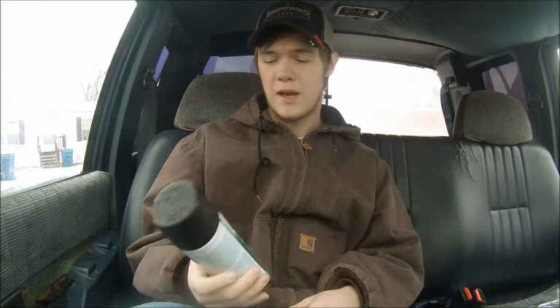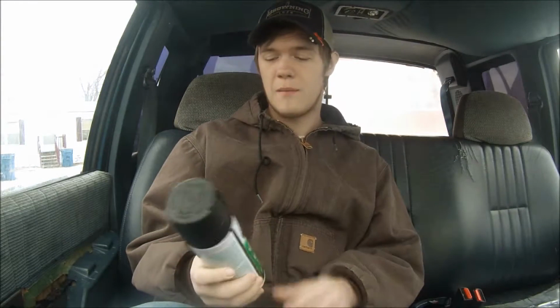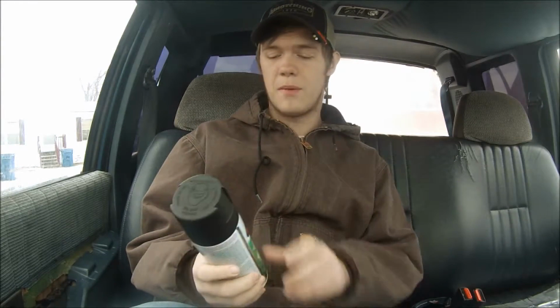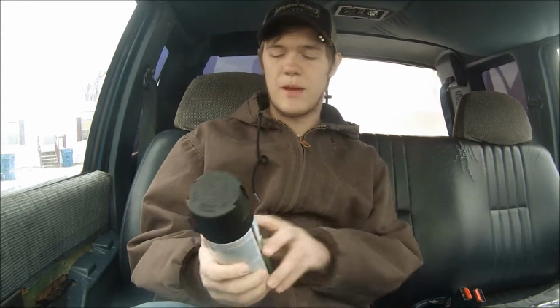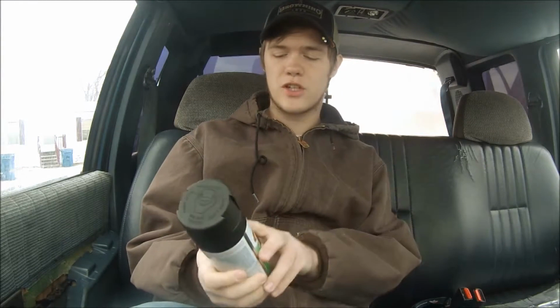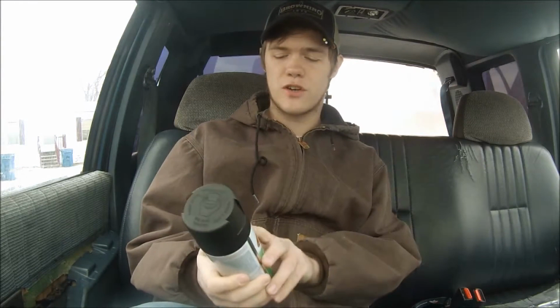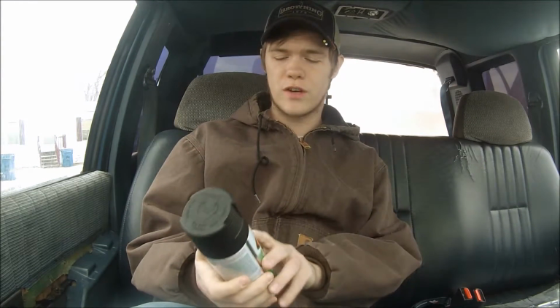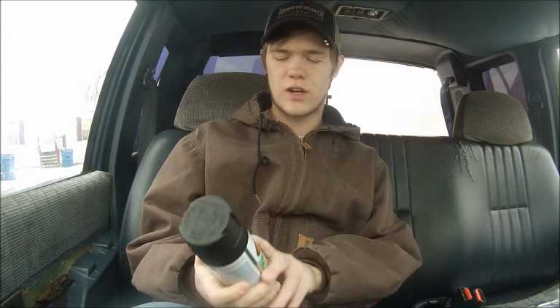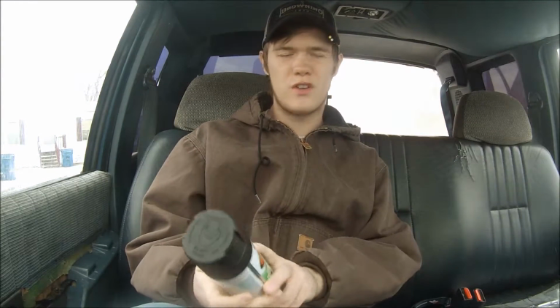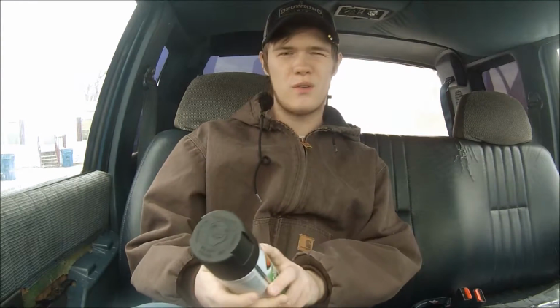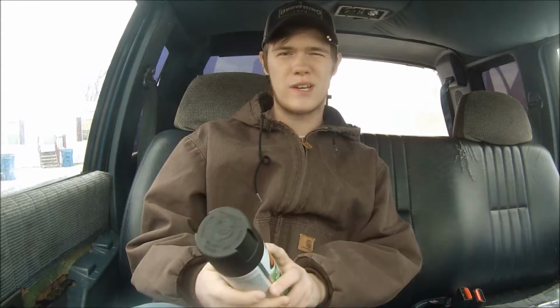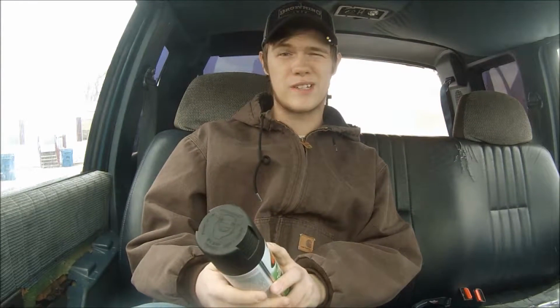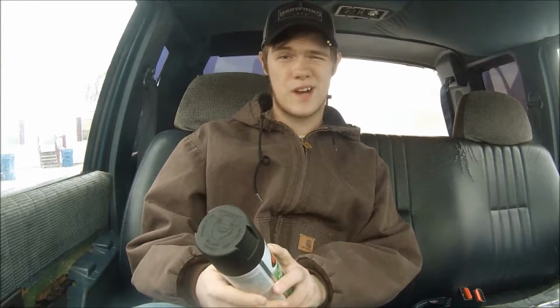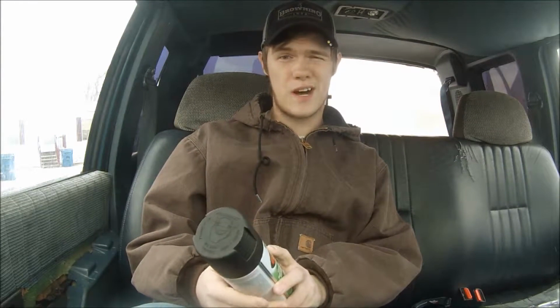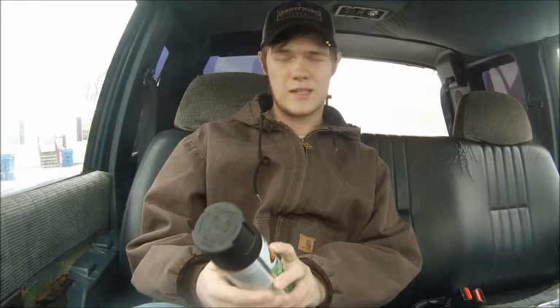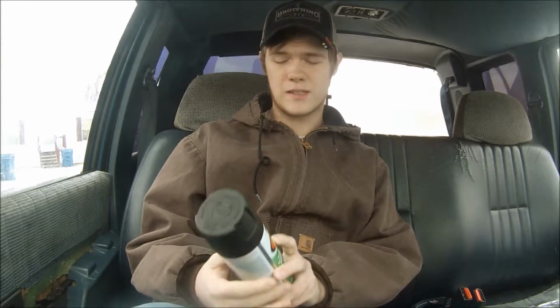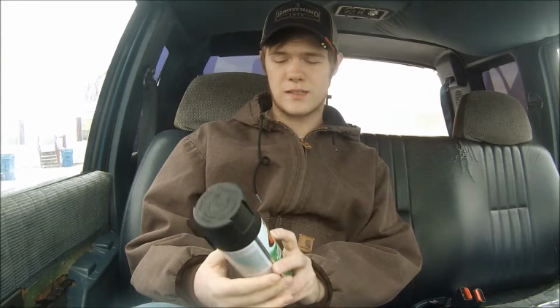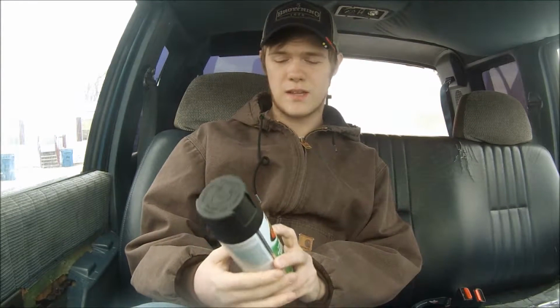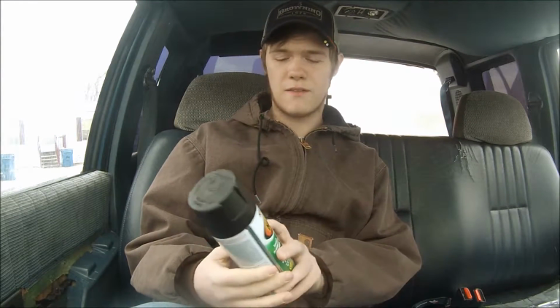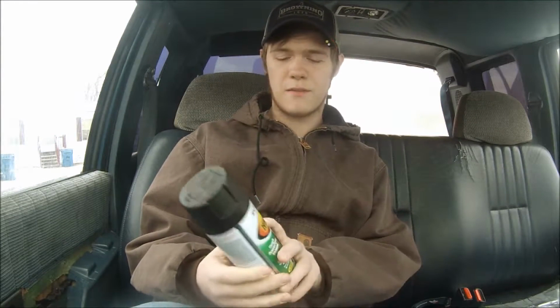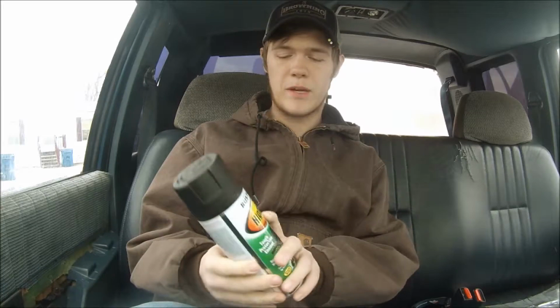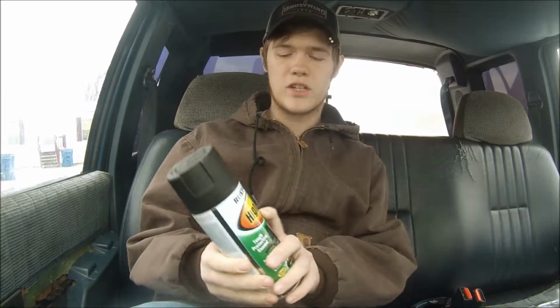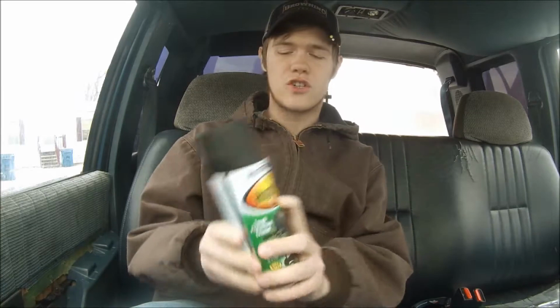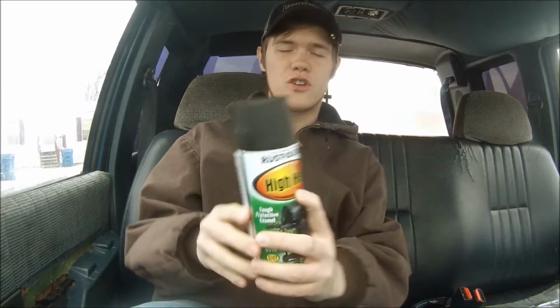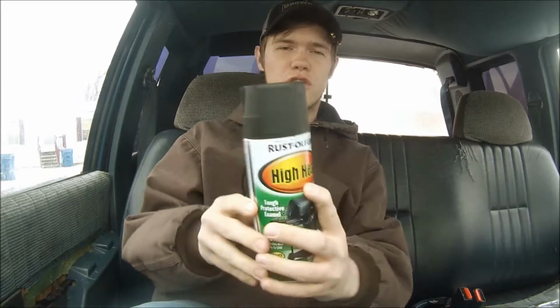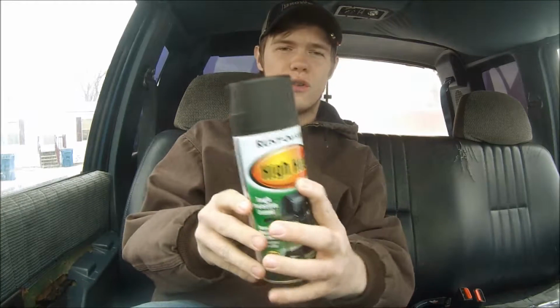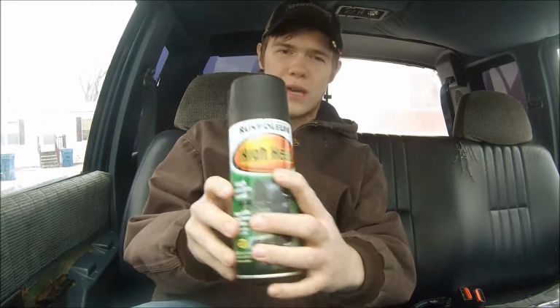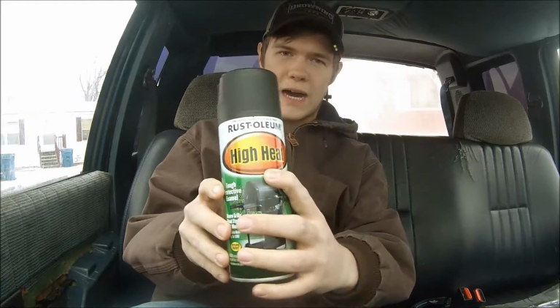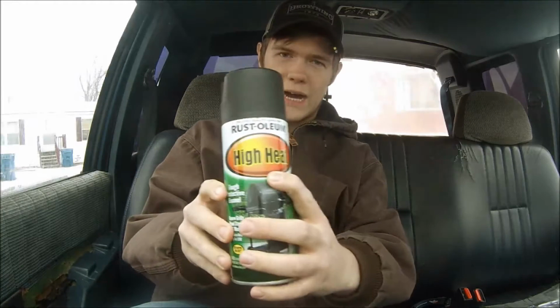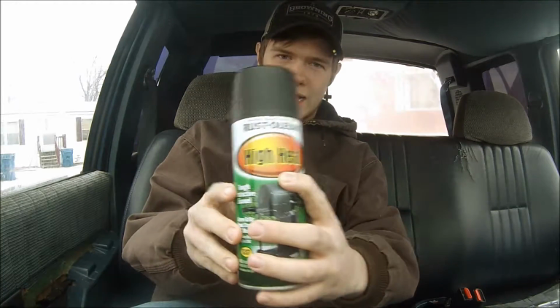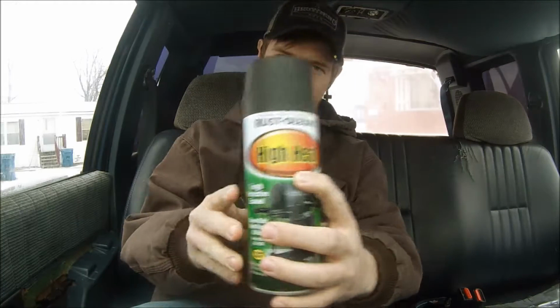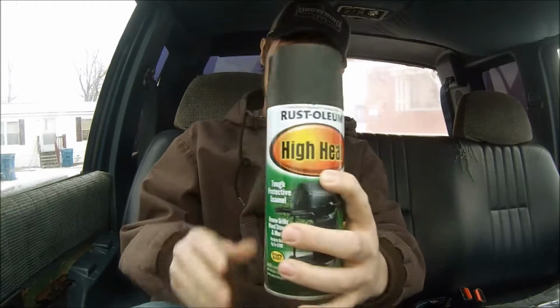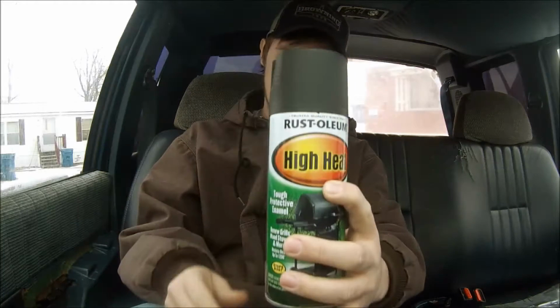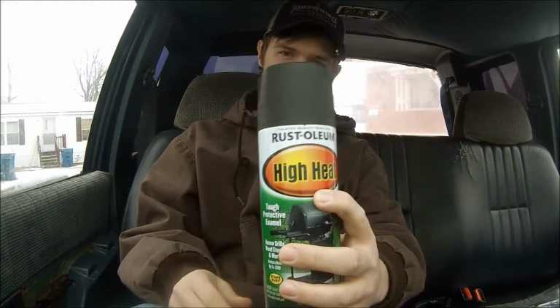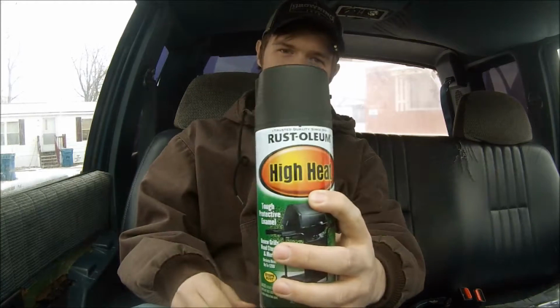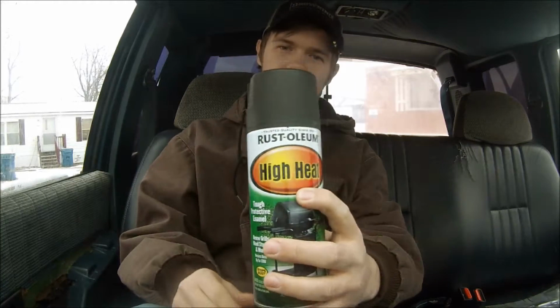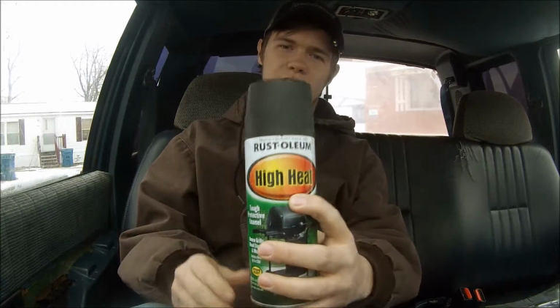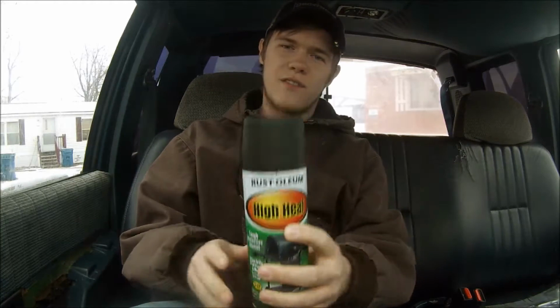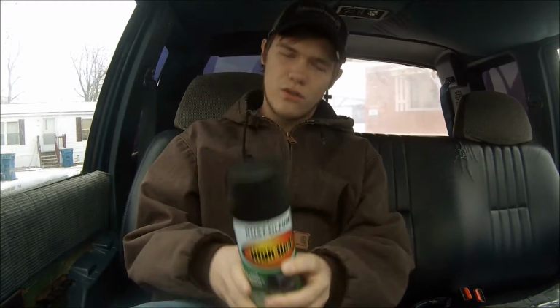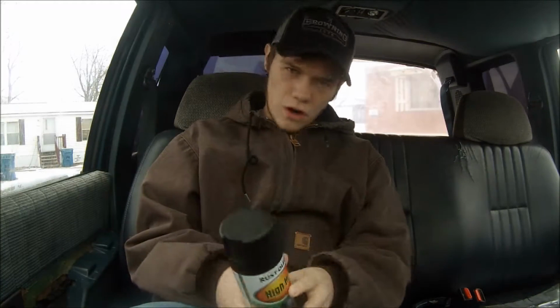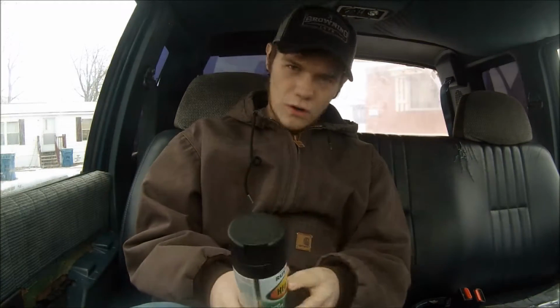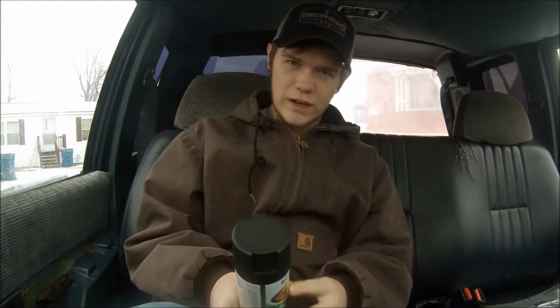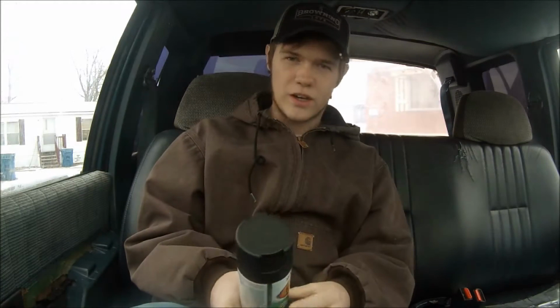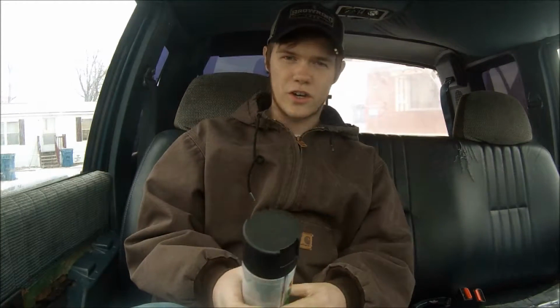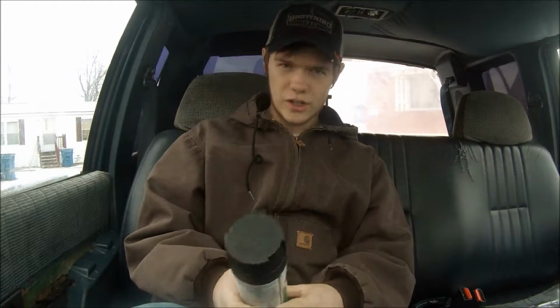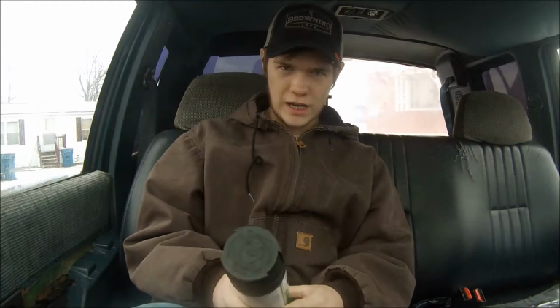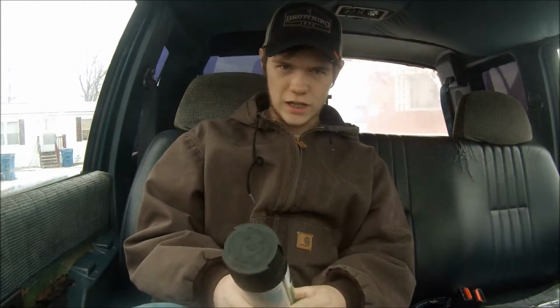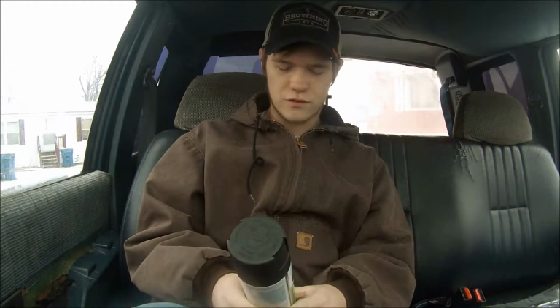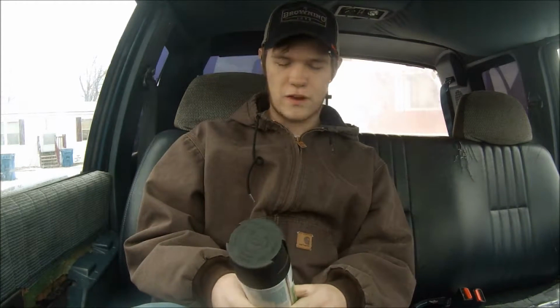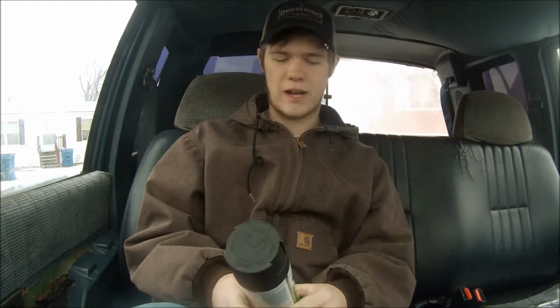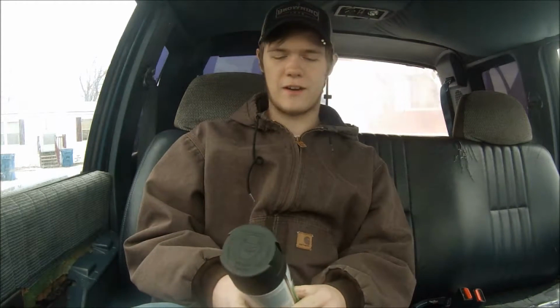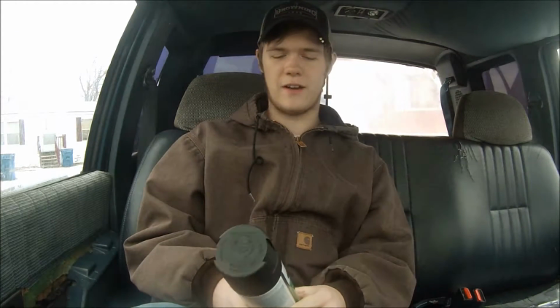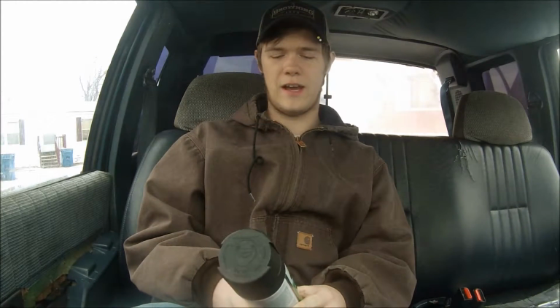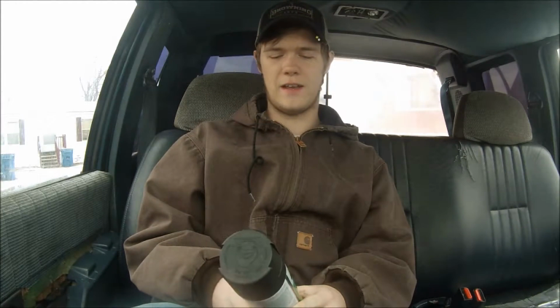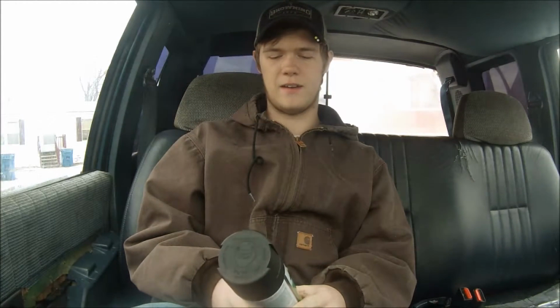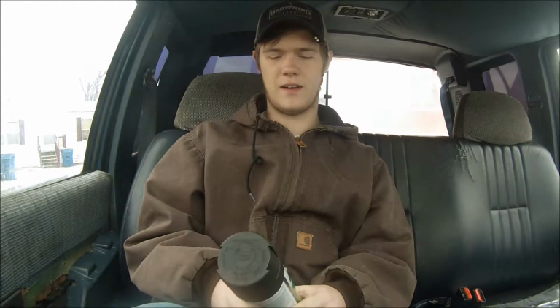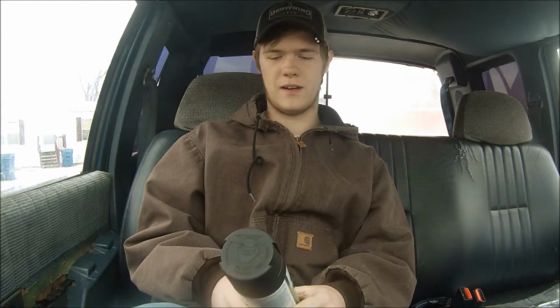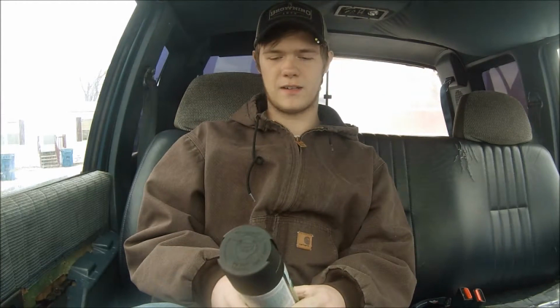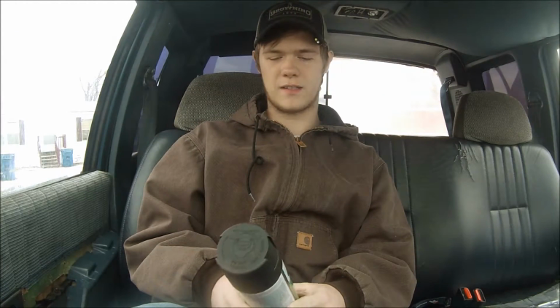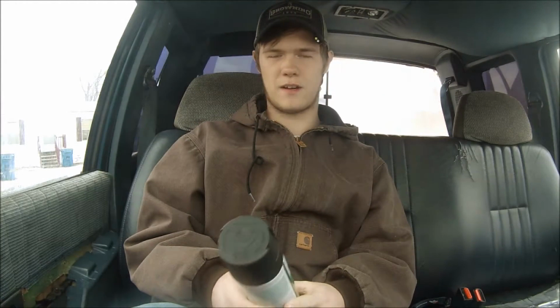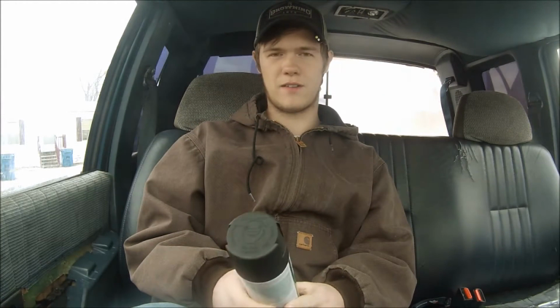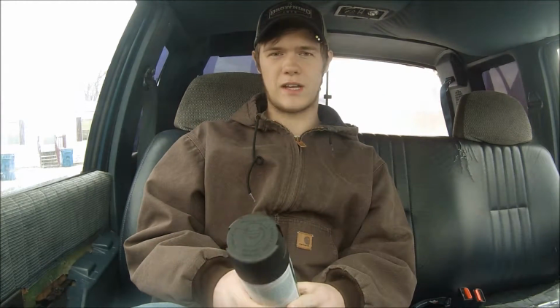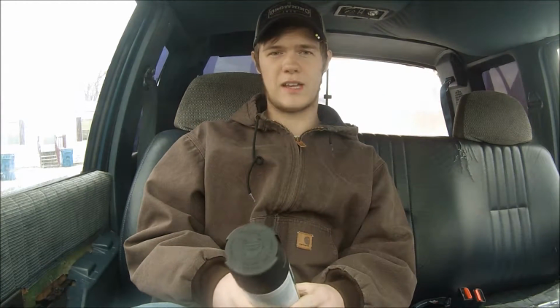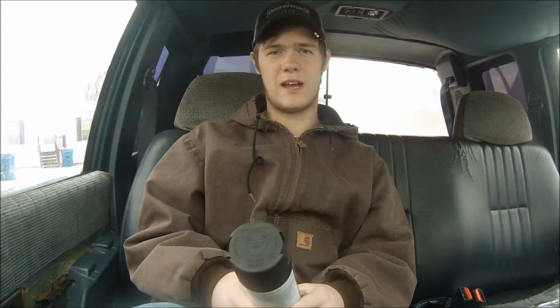But make sure if you're going to do exhaust stuff, make sure you get high heat paint. Because if you don't, it could catch fire and stuff like that.